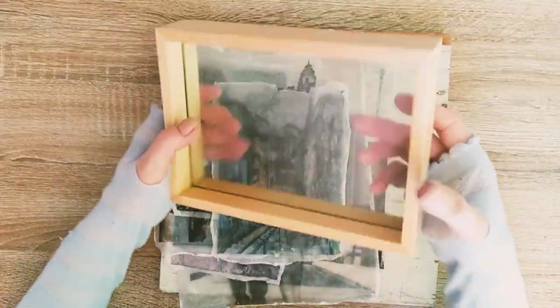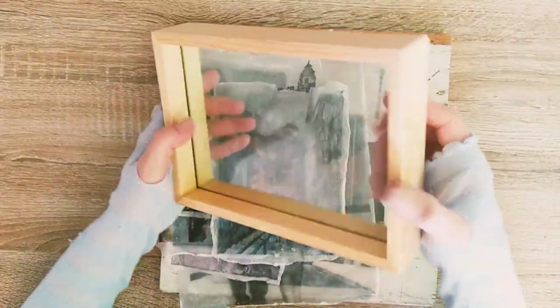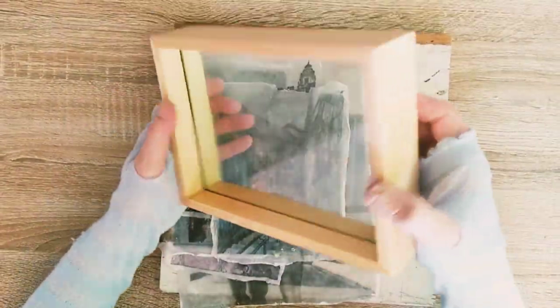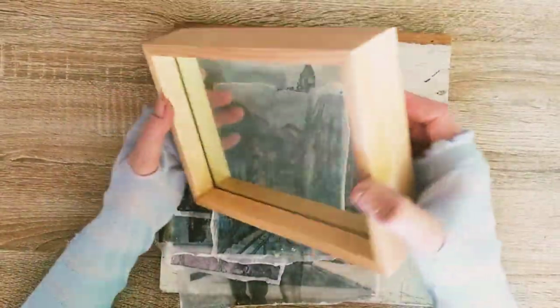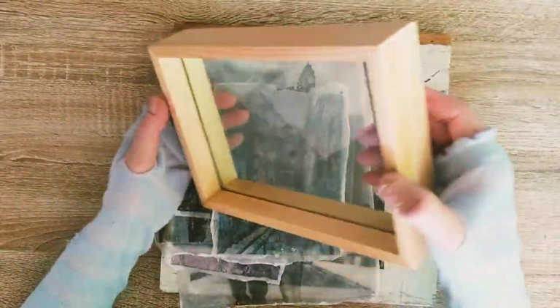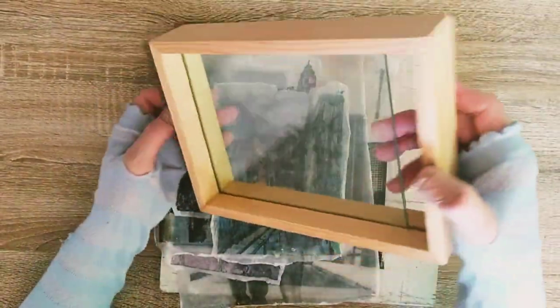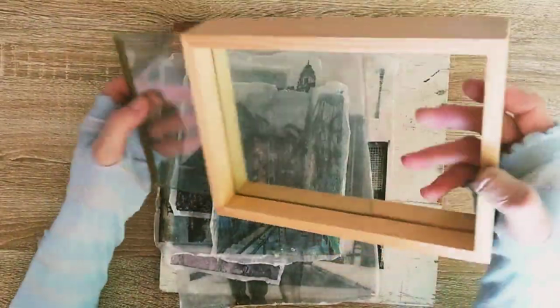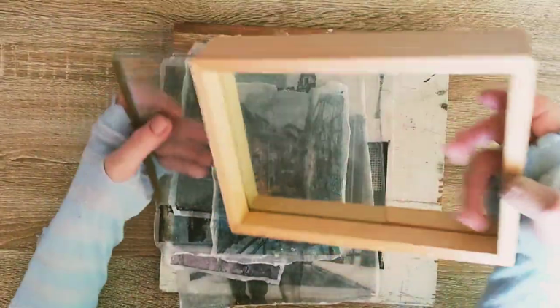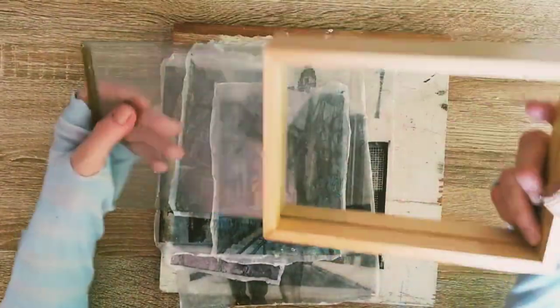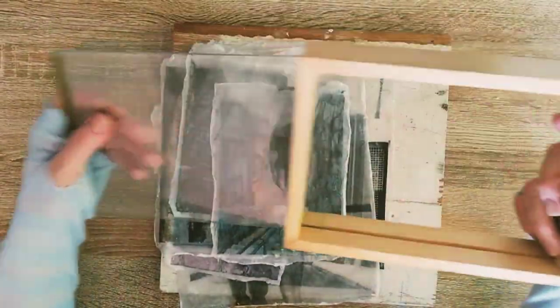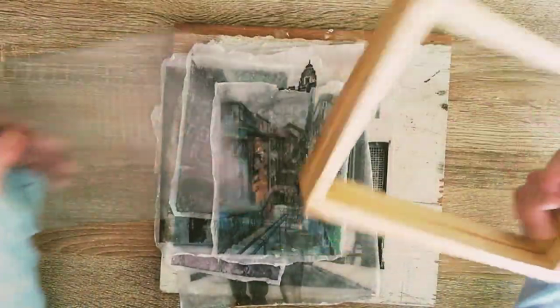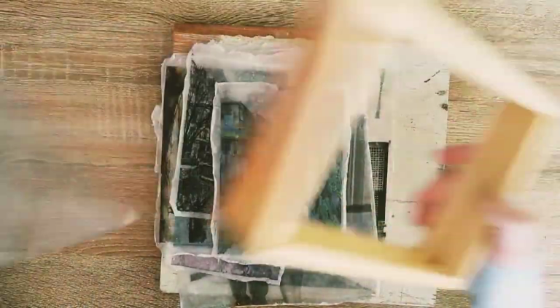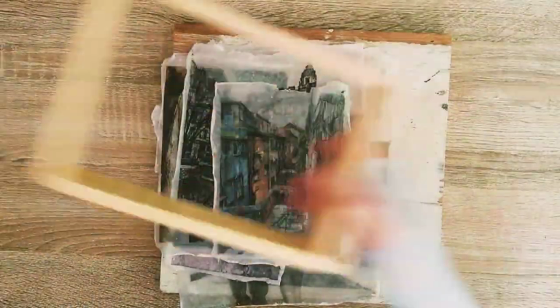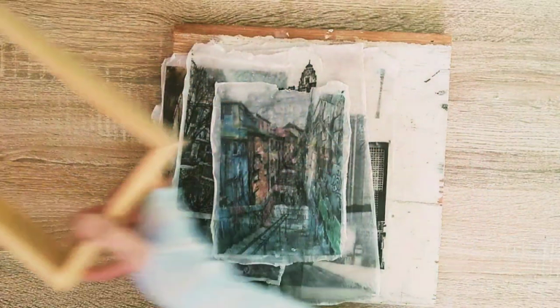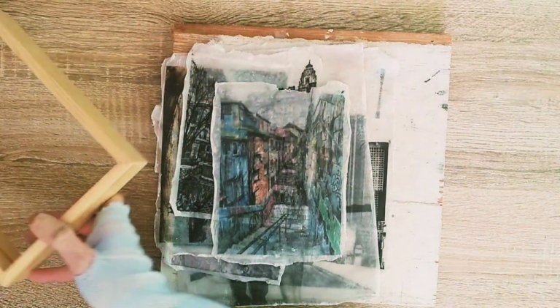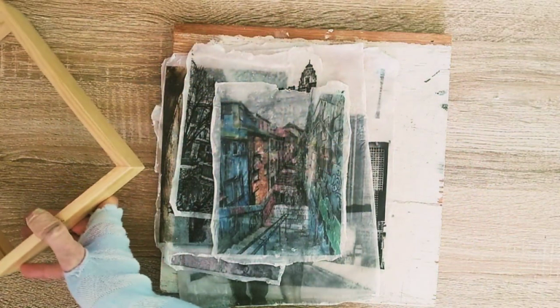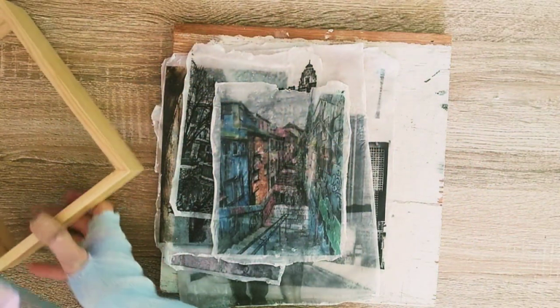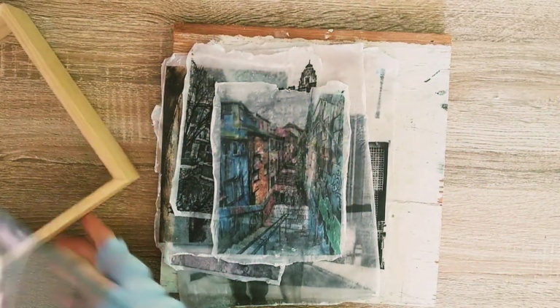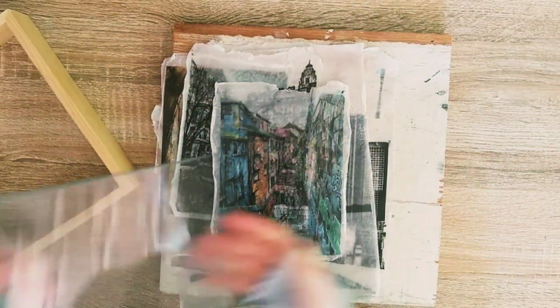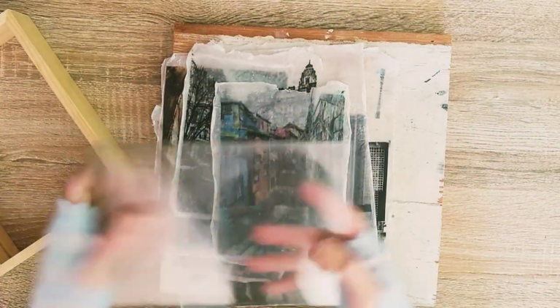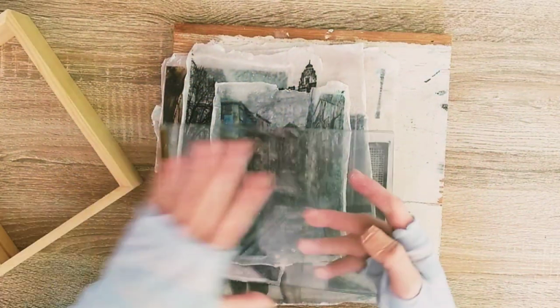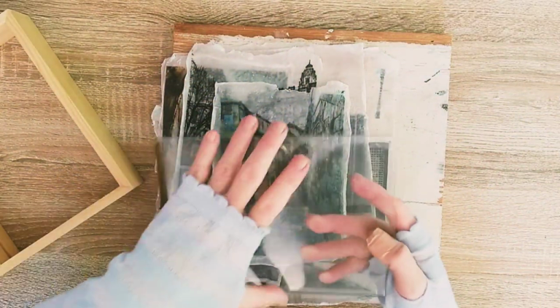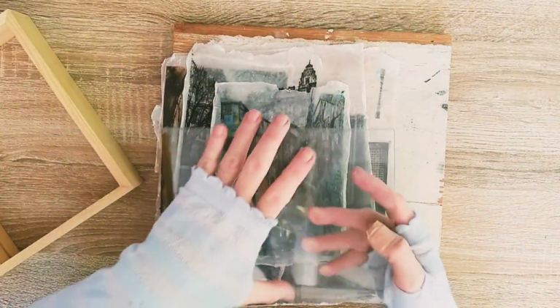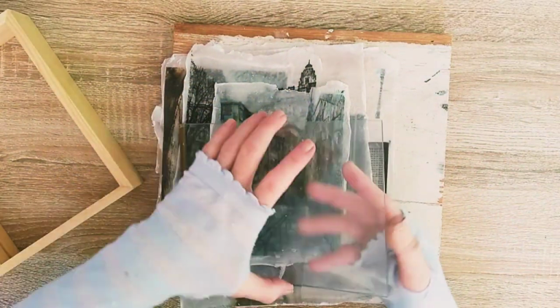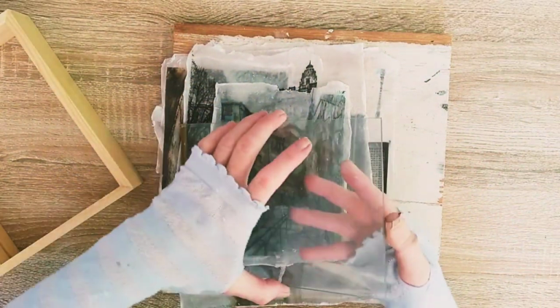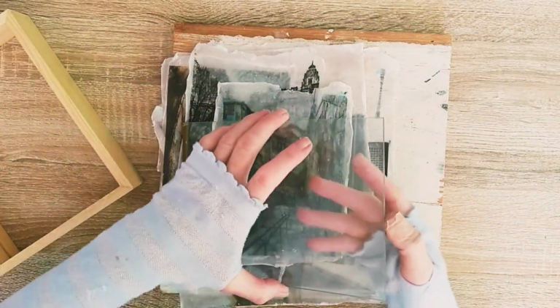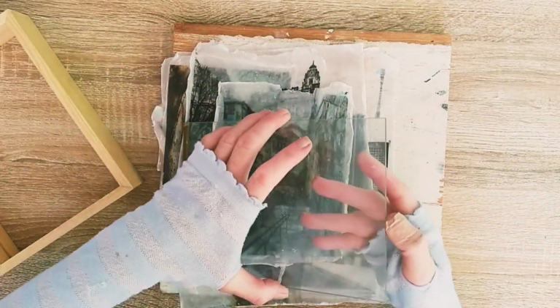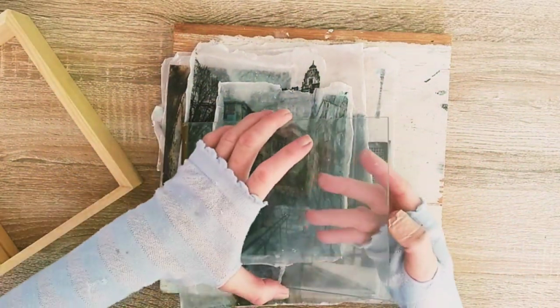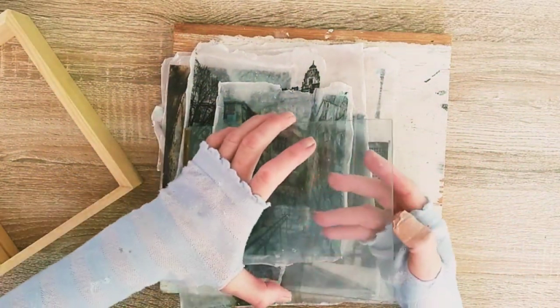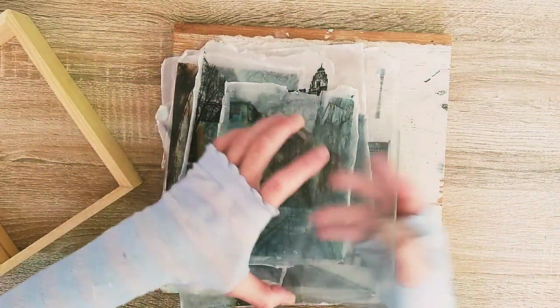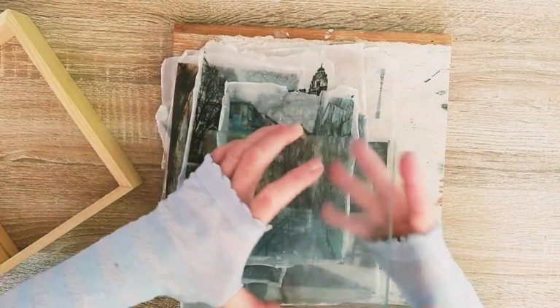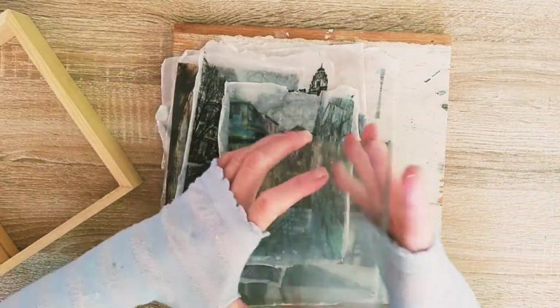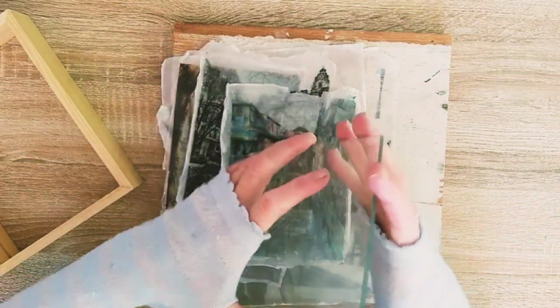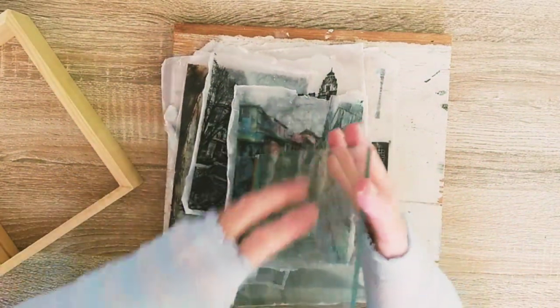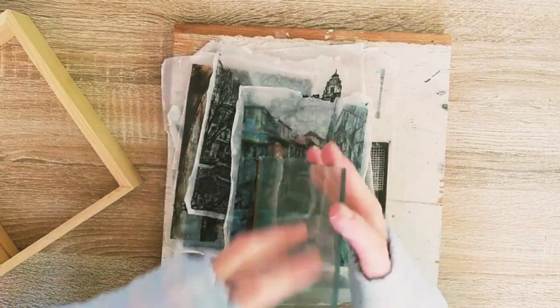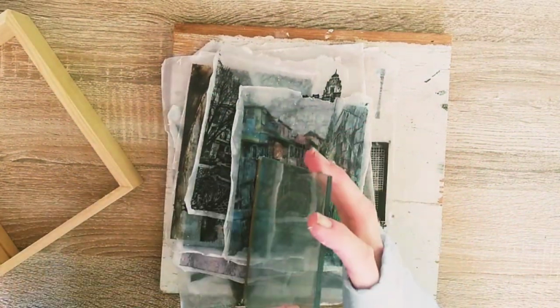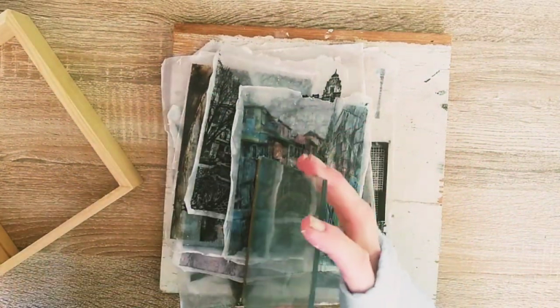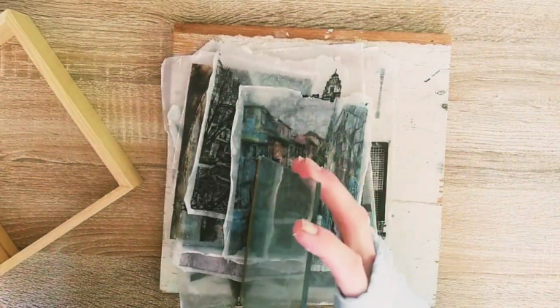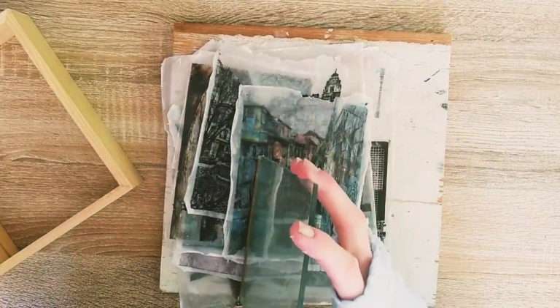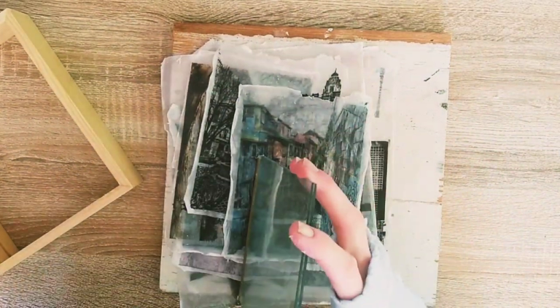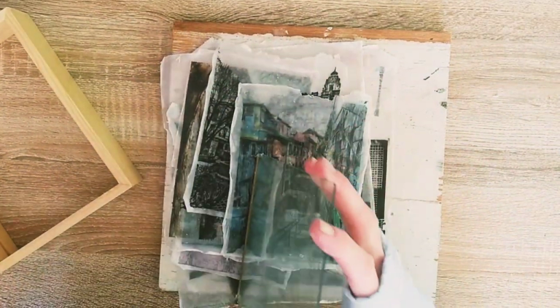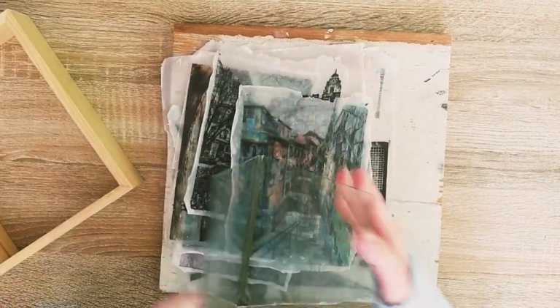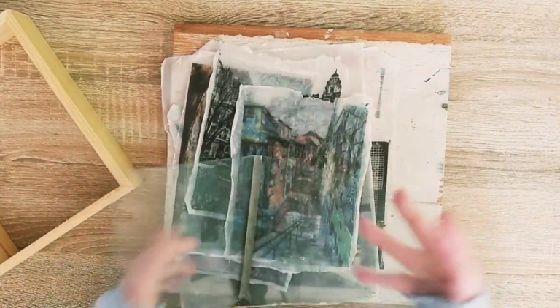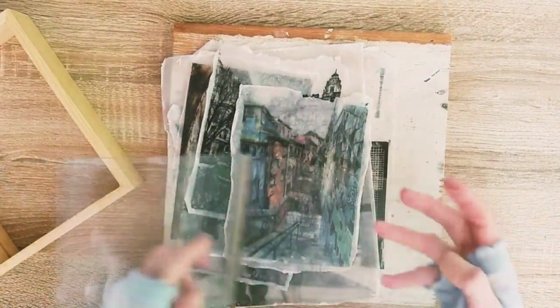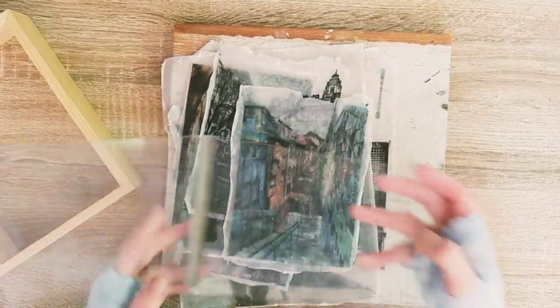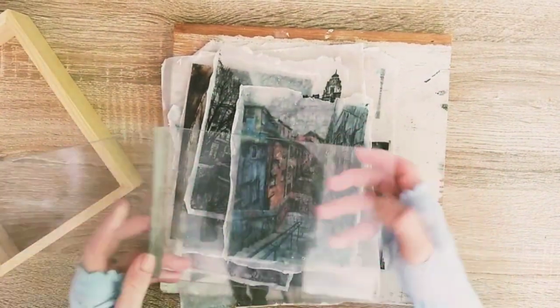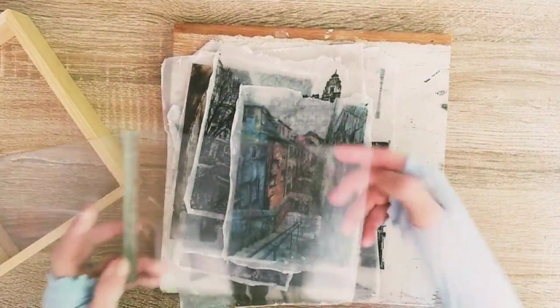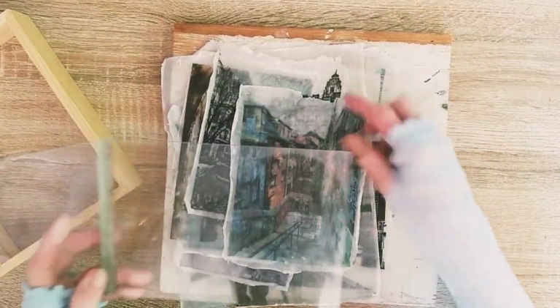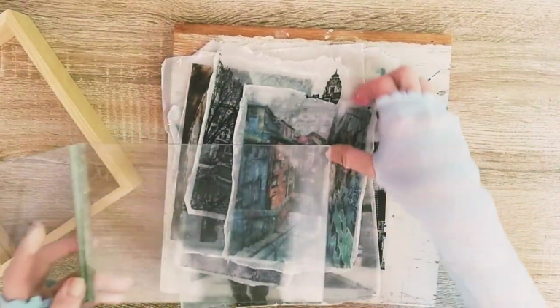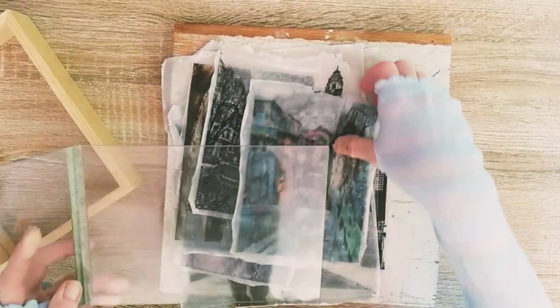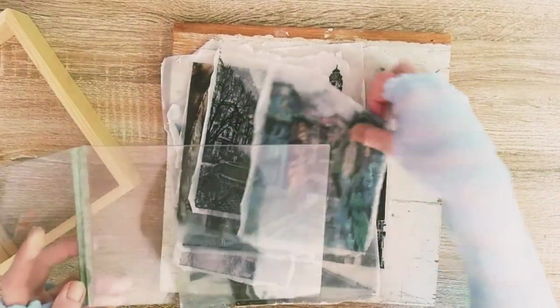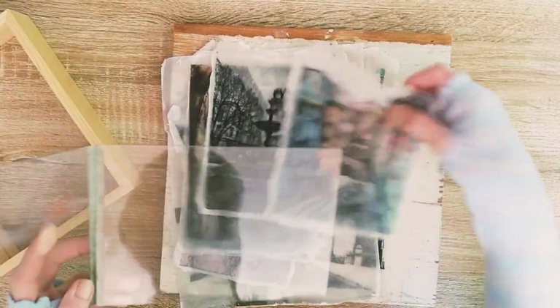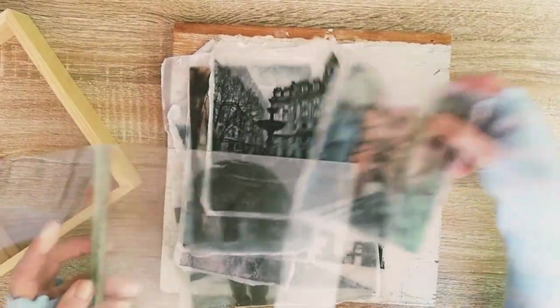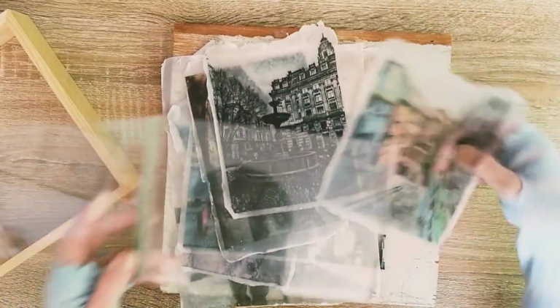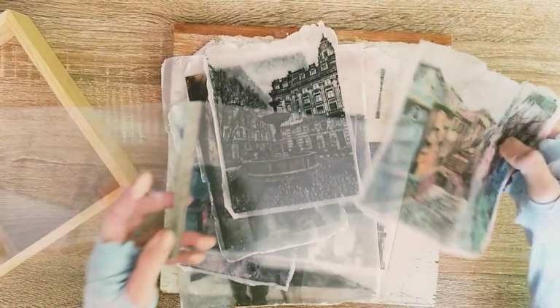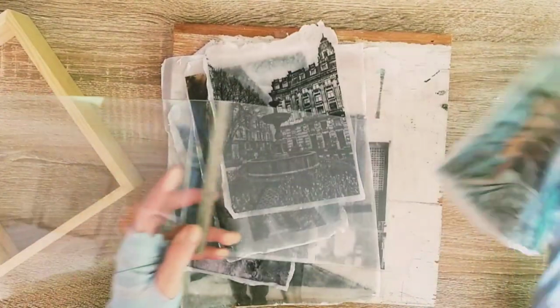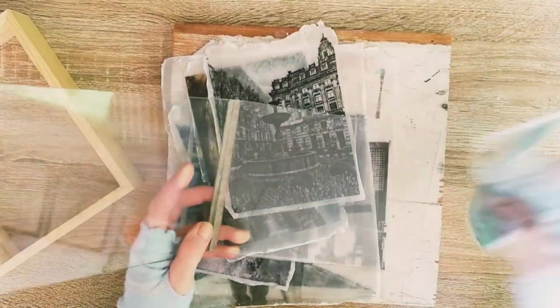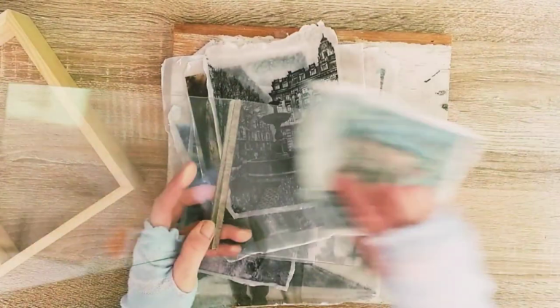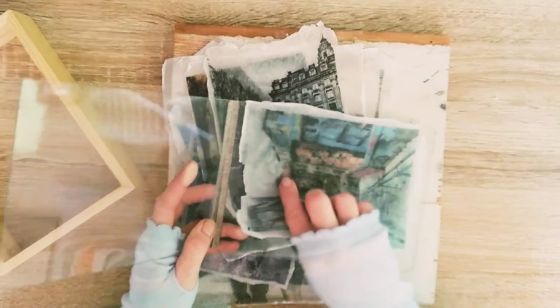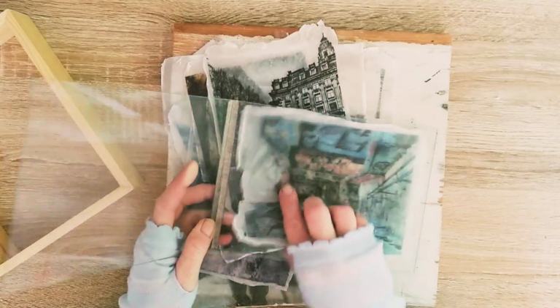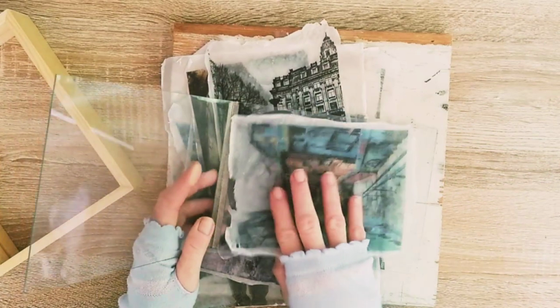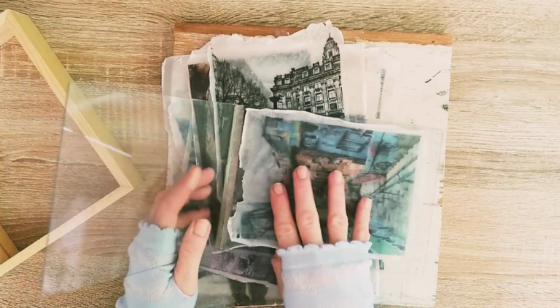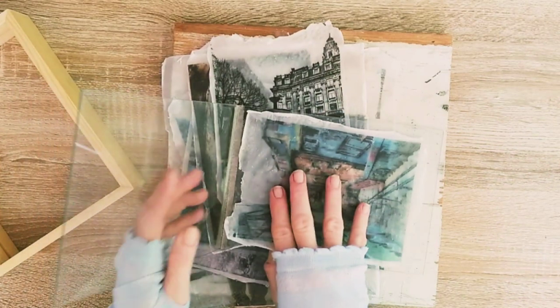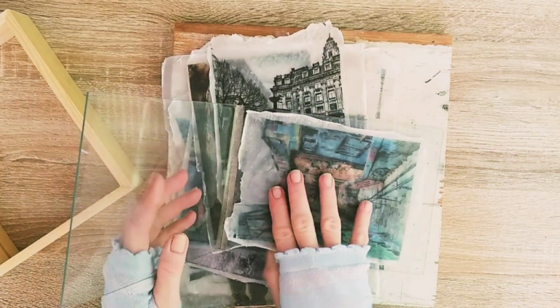These types of gel photos actually look great in a floating frame, which is a frame with glass on both sides.